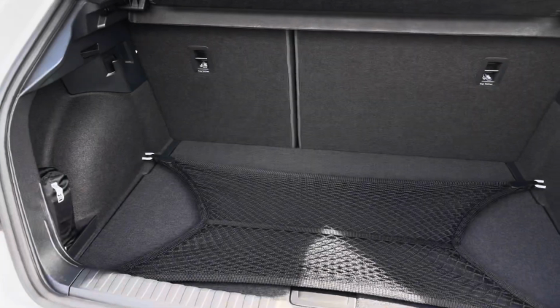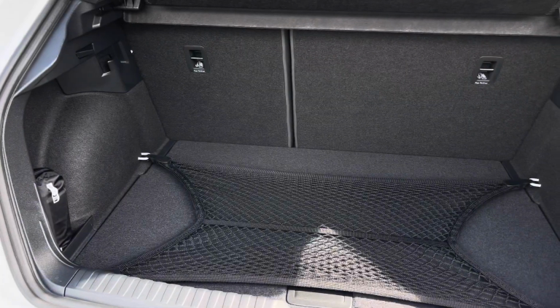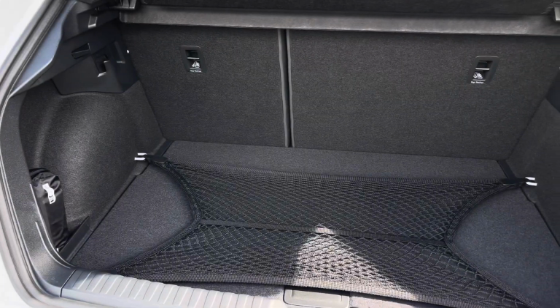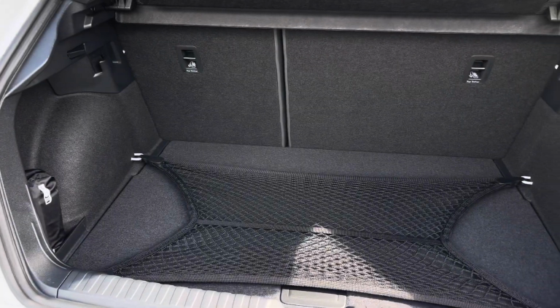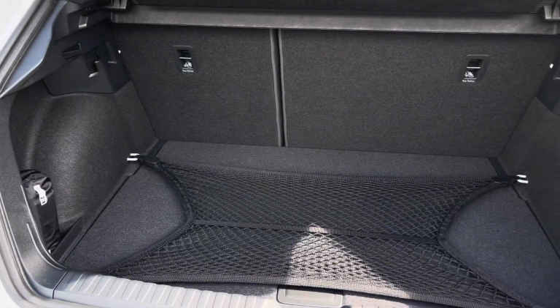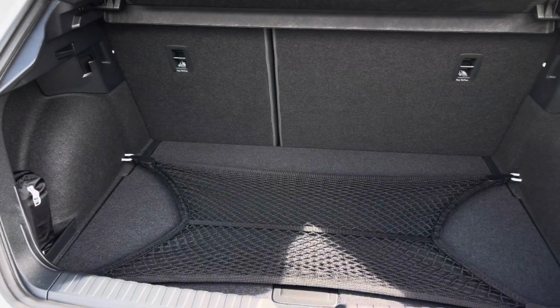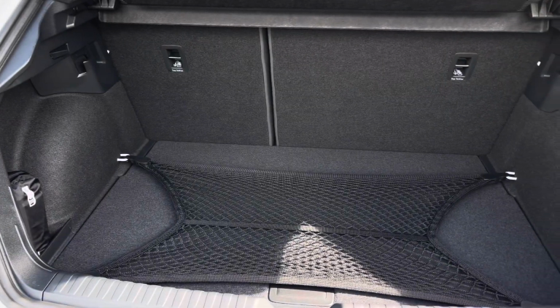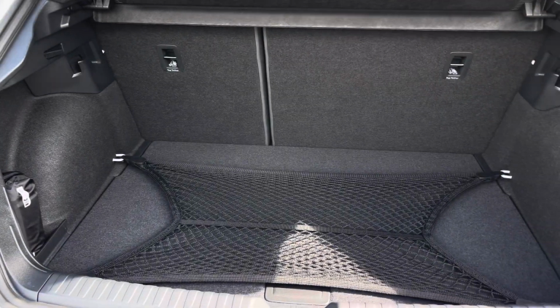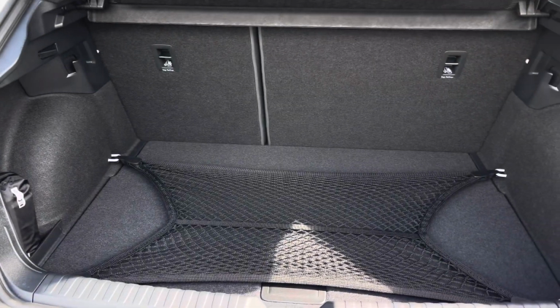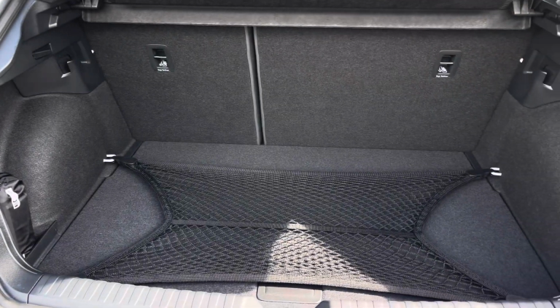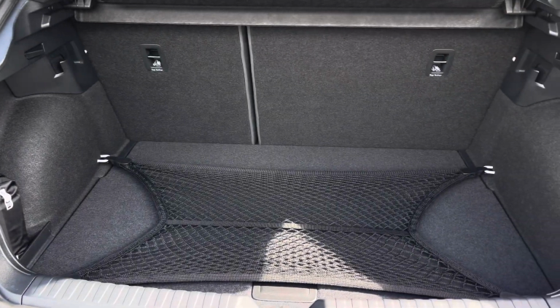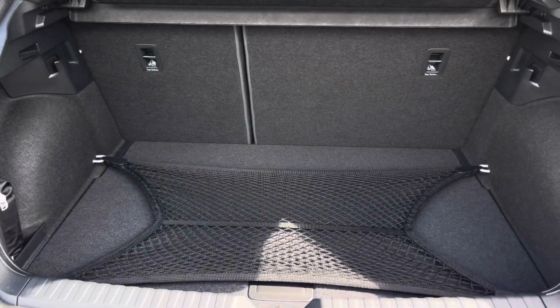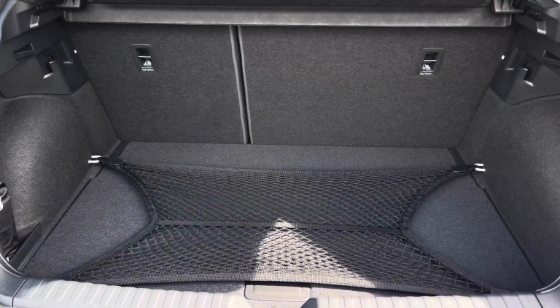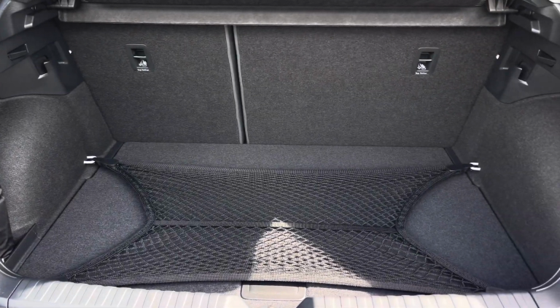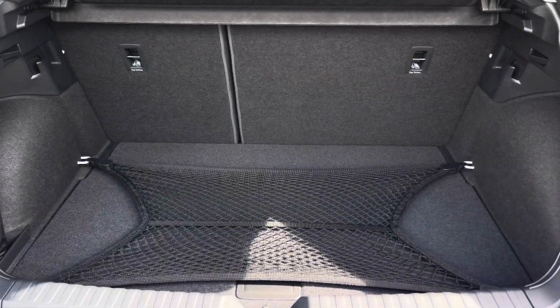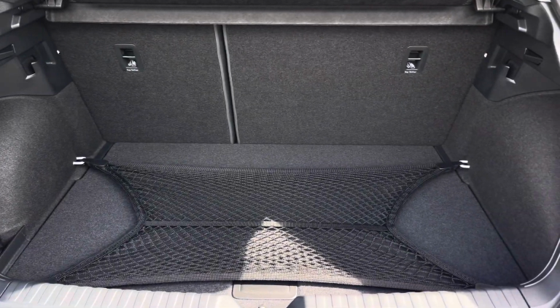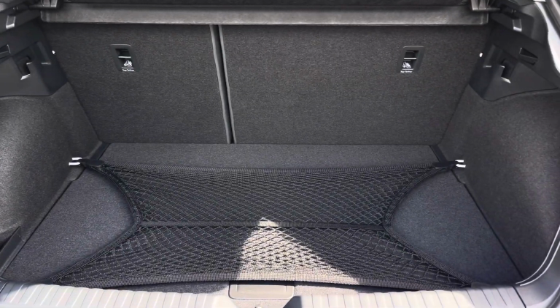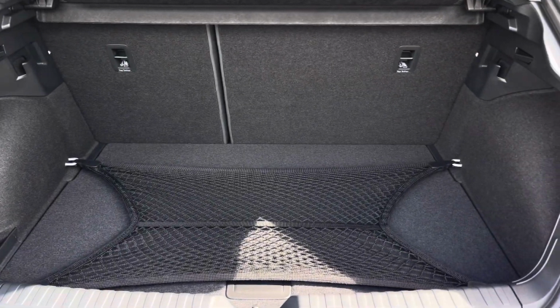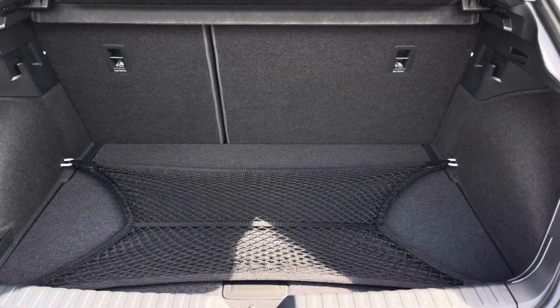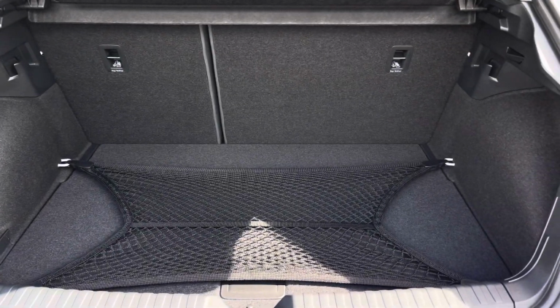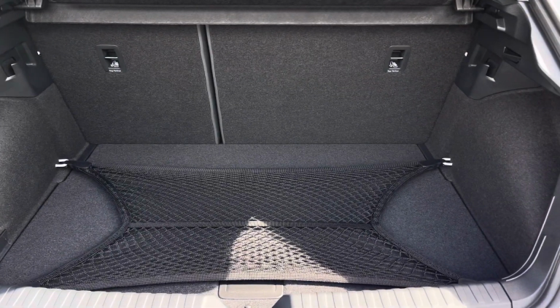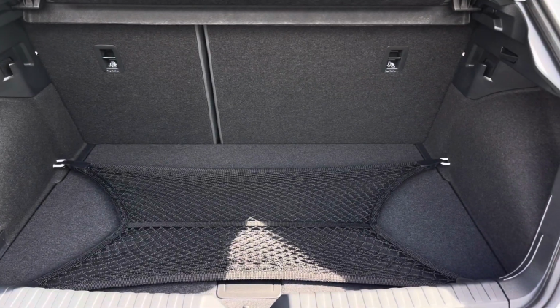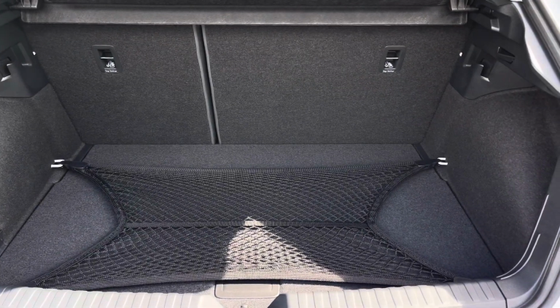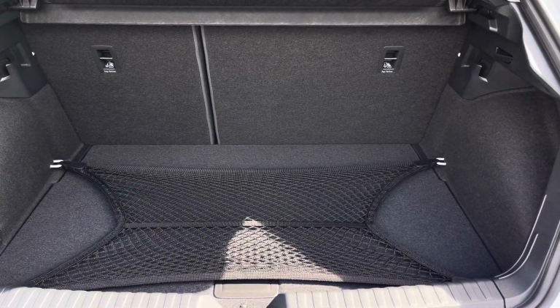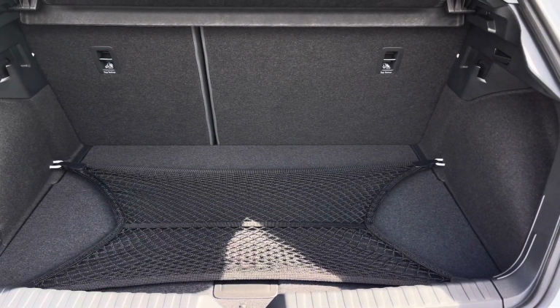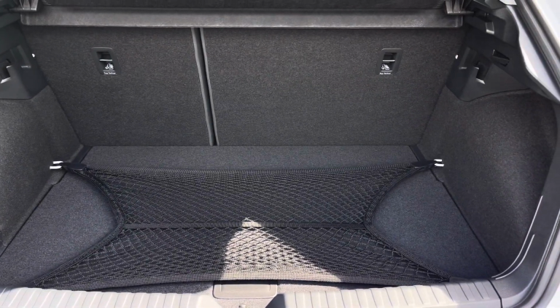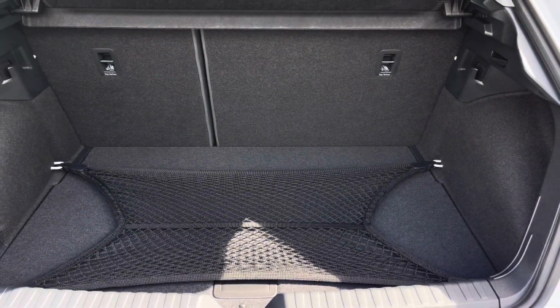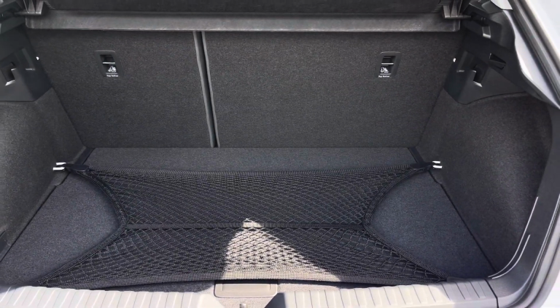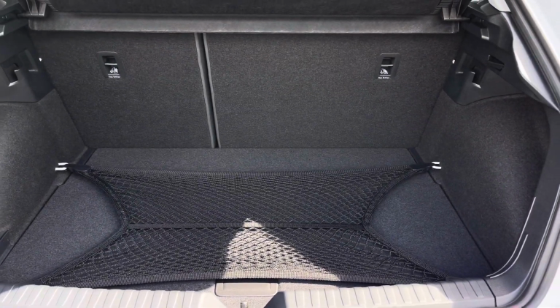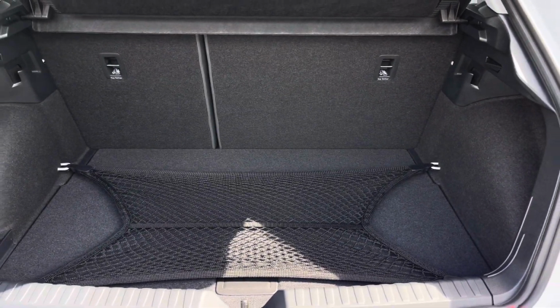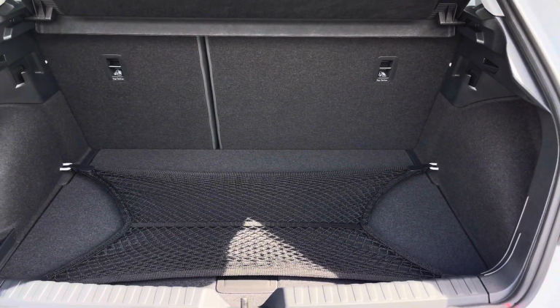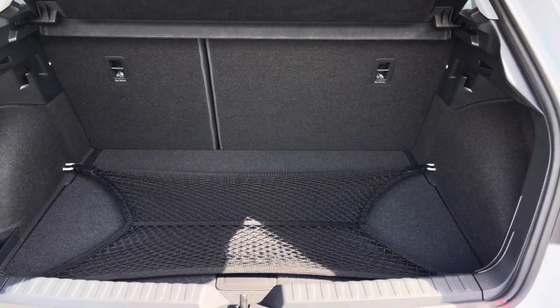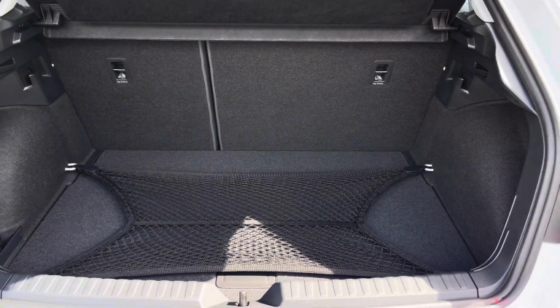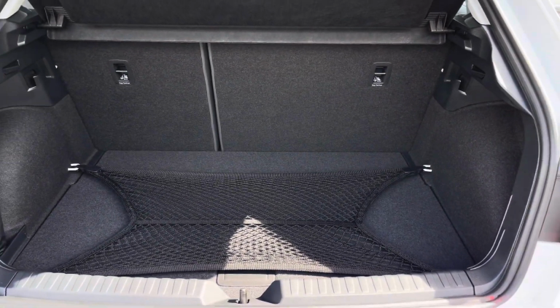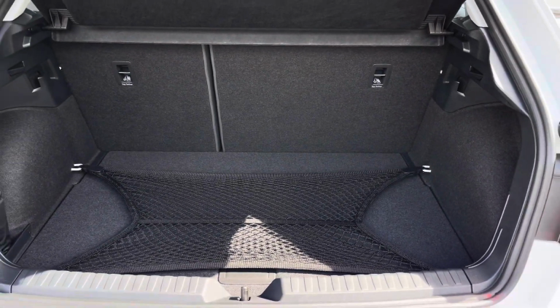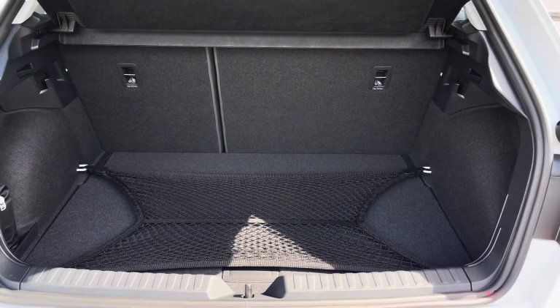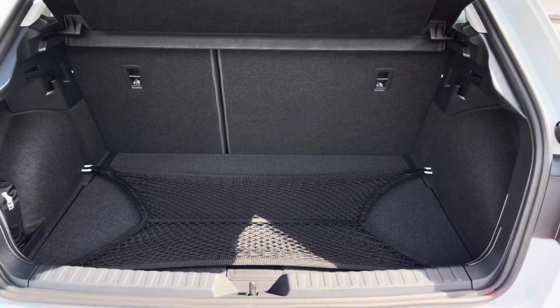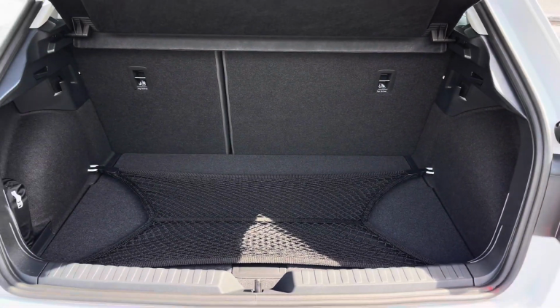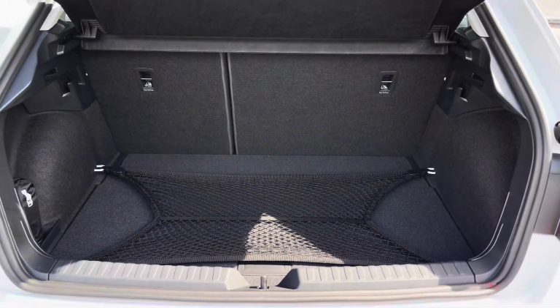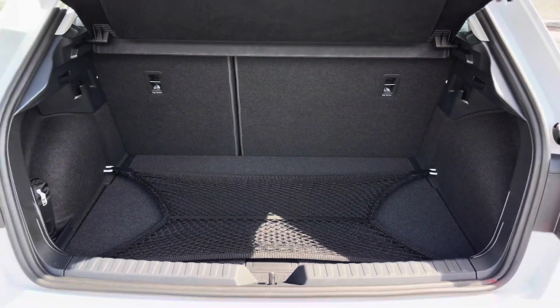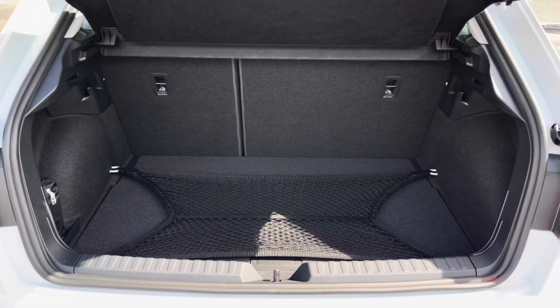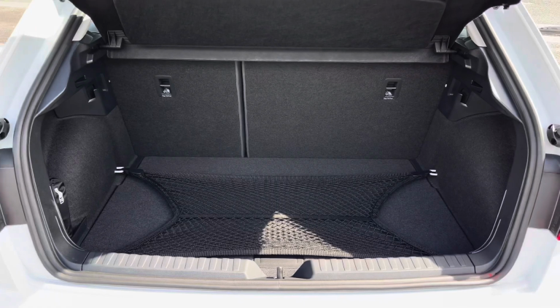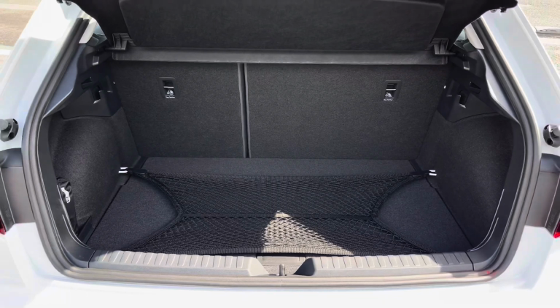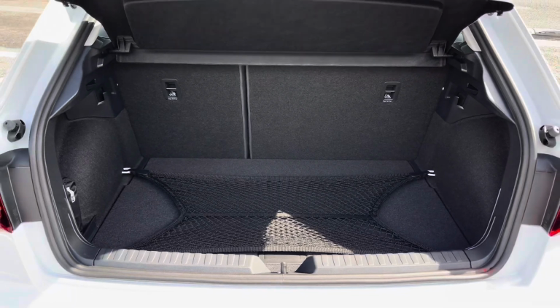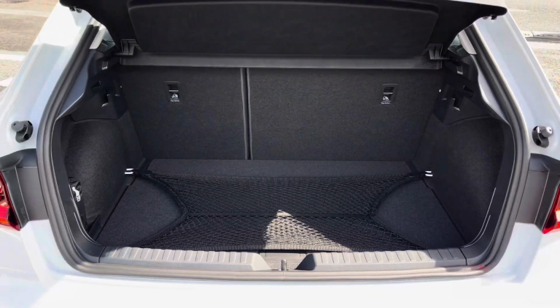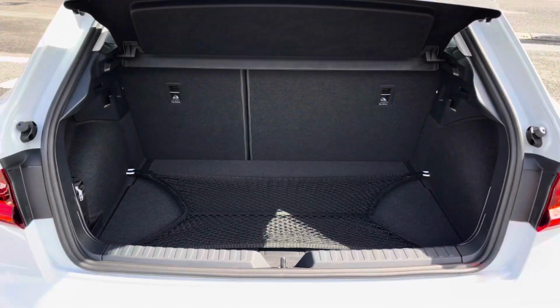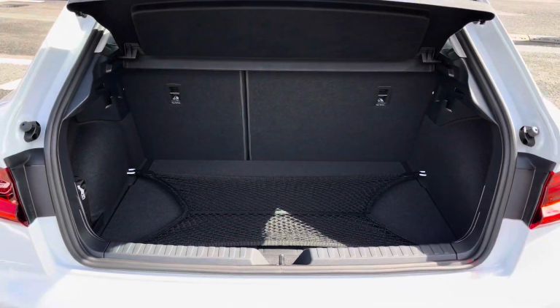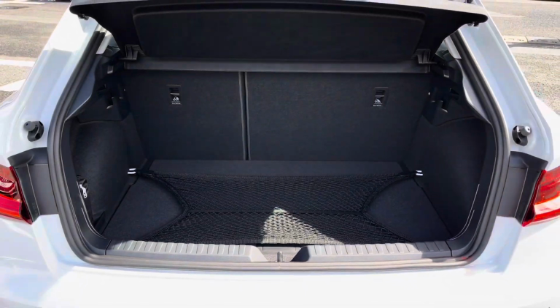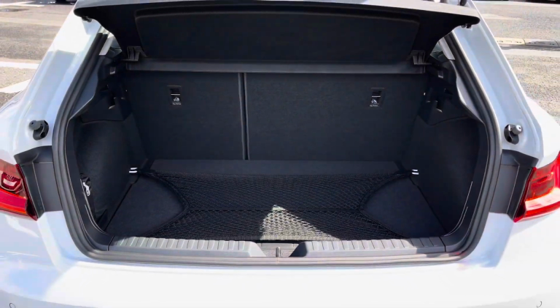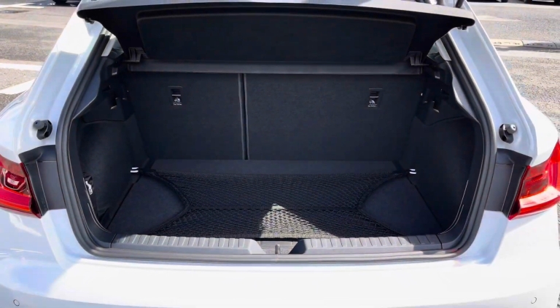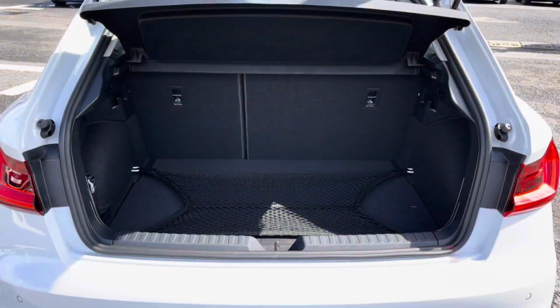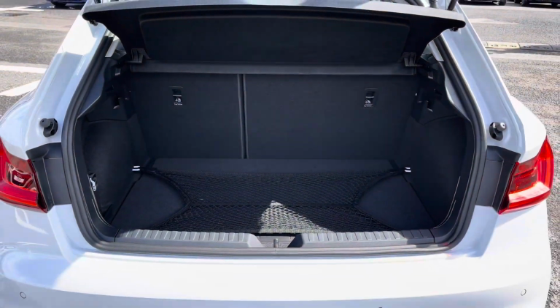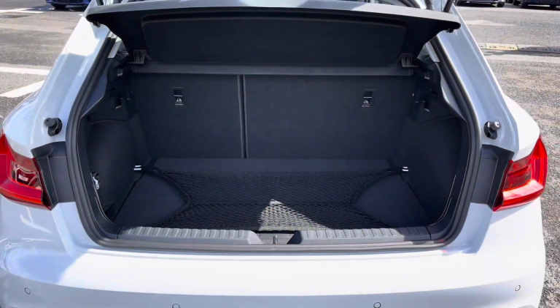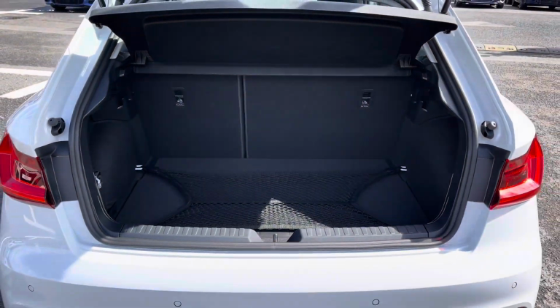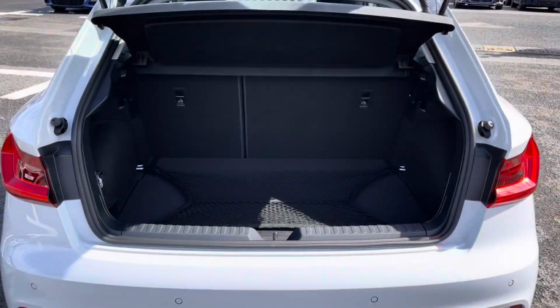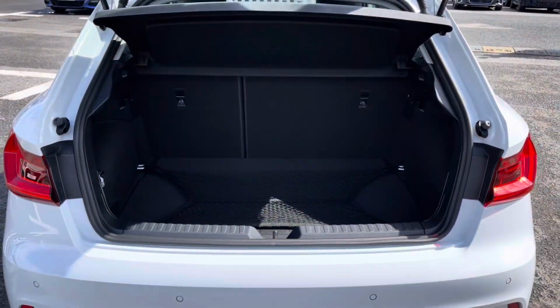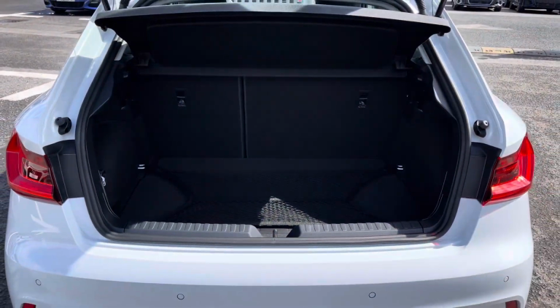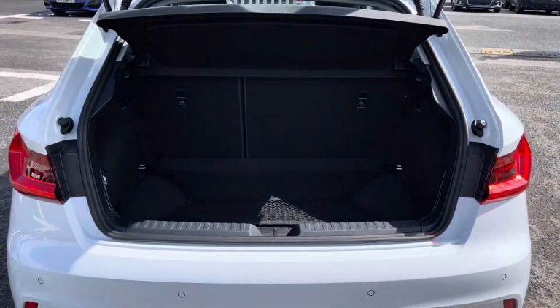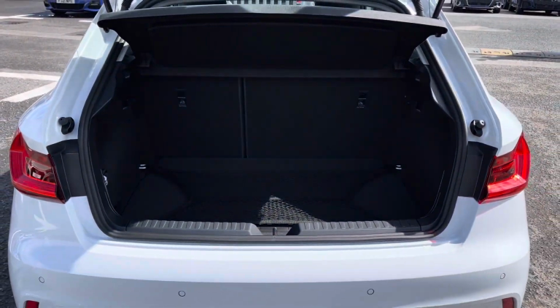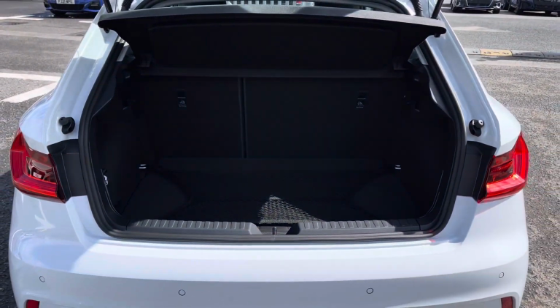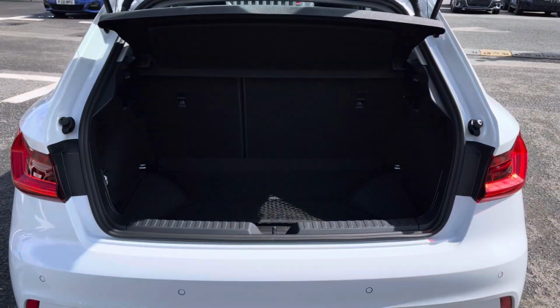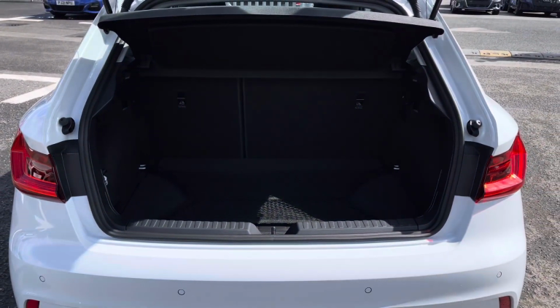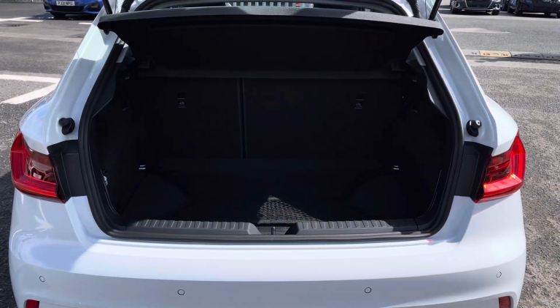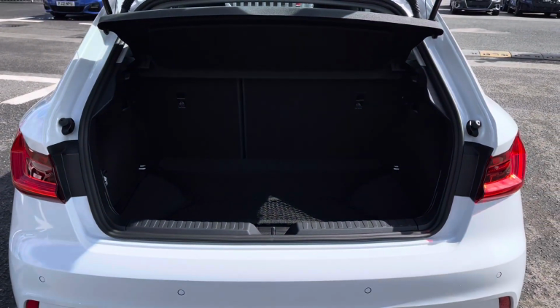It features a boot capacity of 335 litres which is very generous for a car of this size, giving you plenty of space to store any personal items.